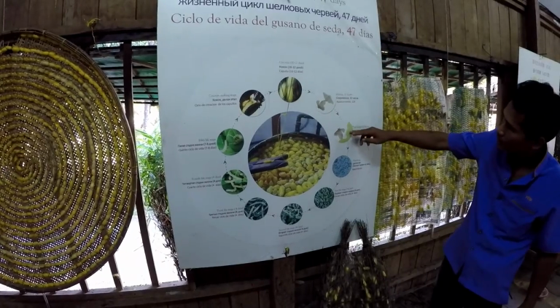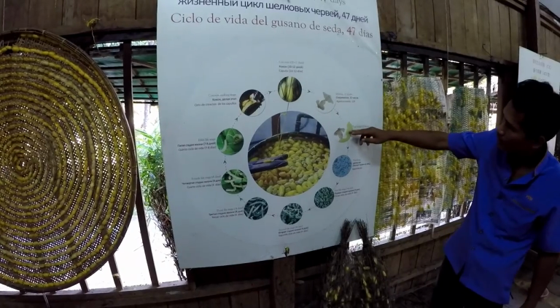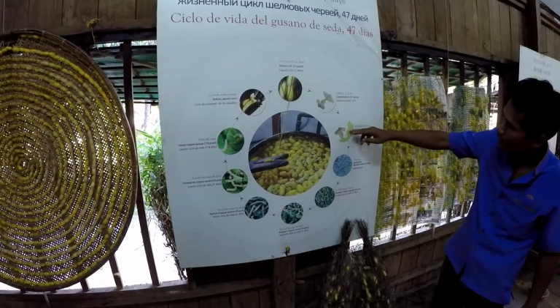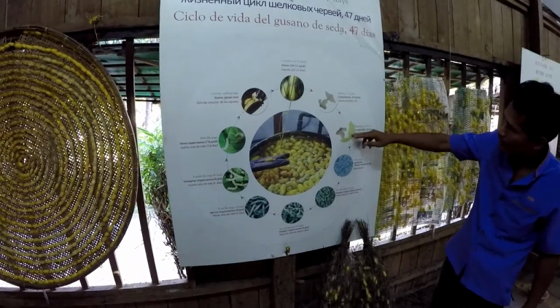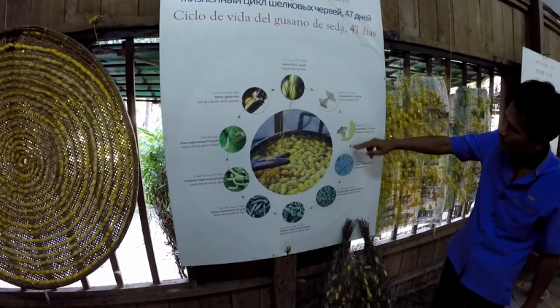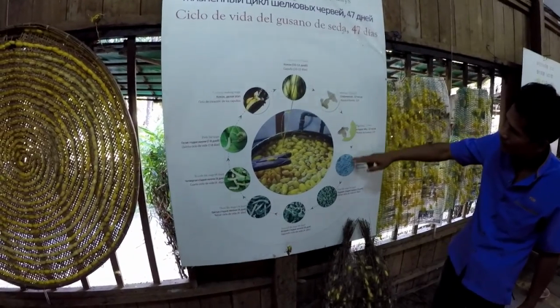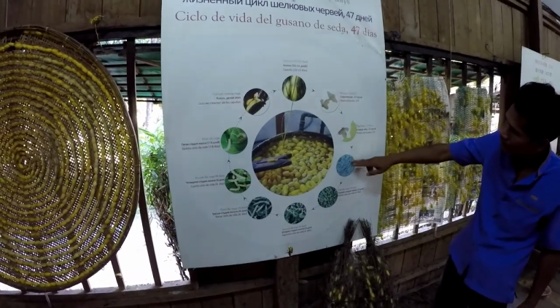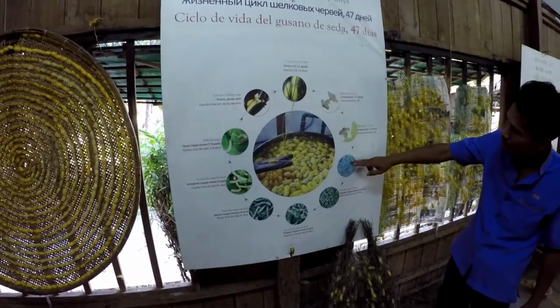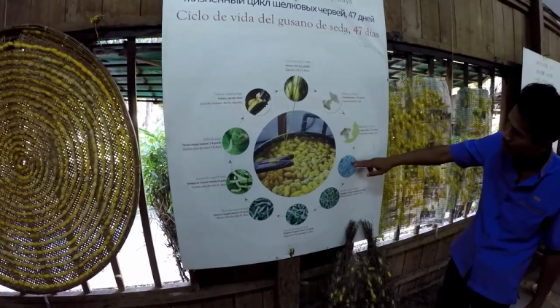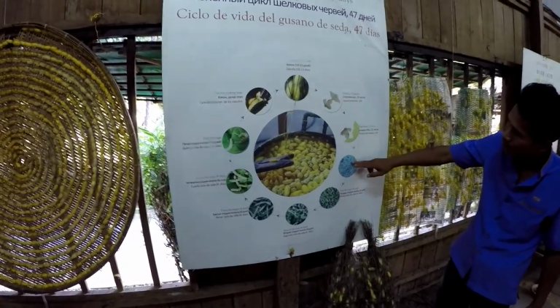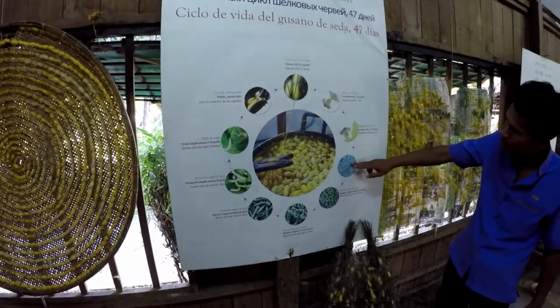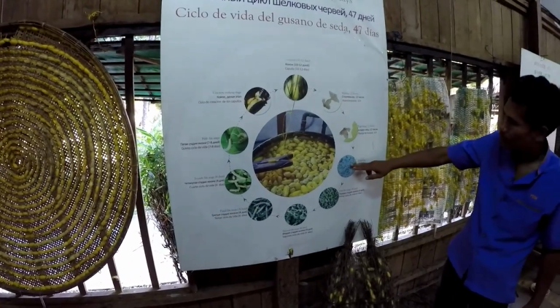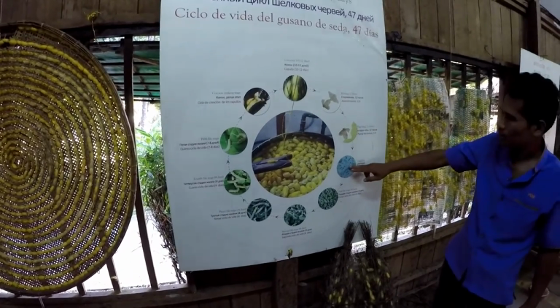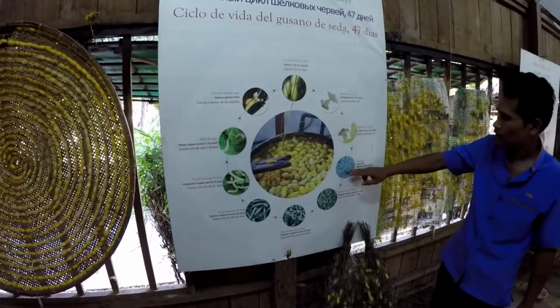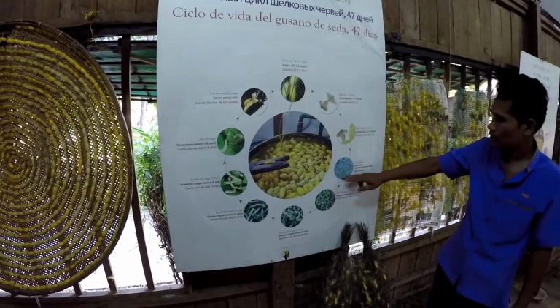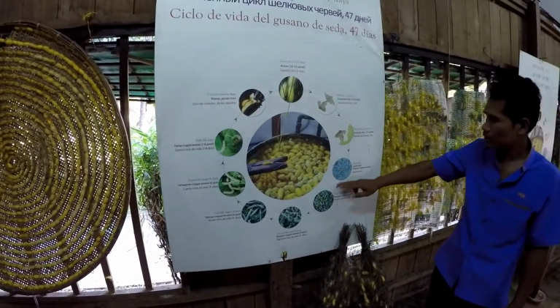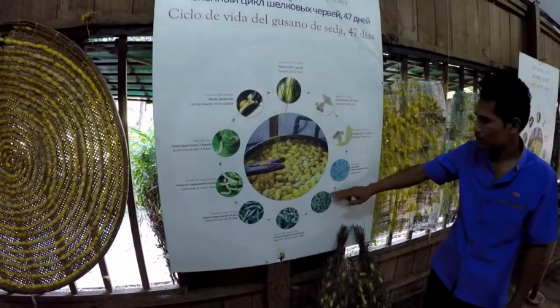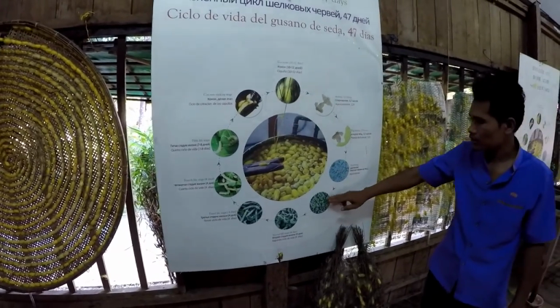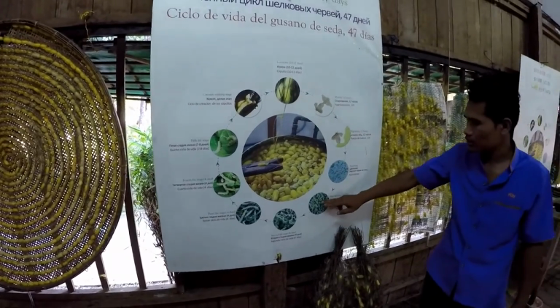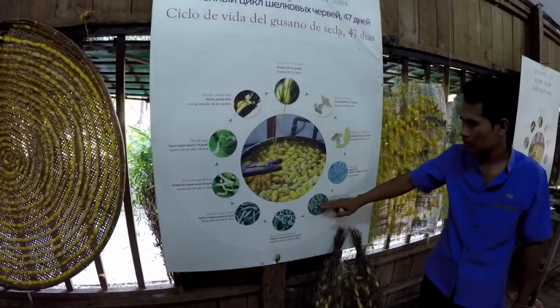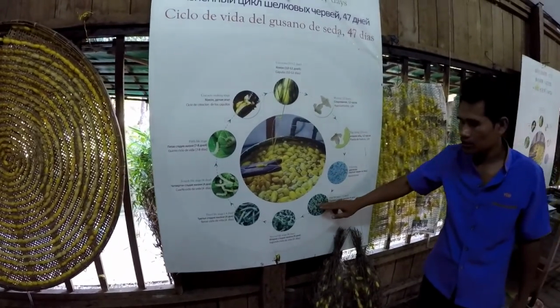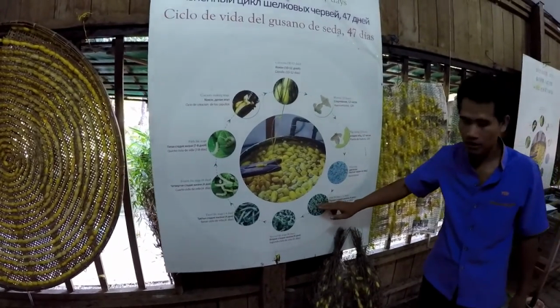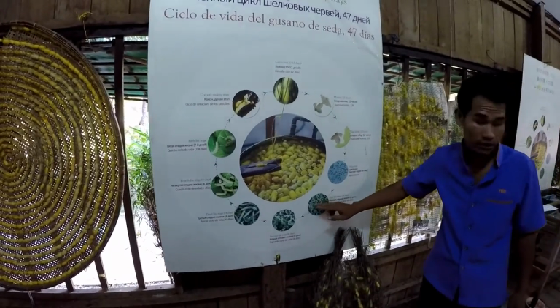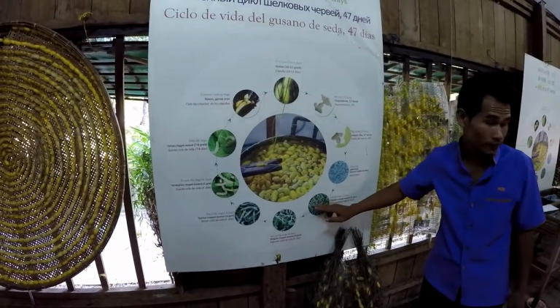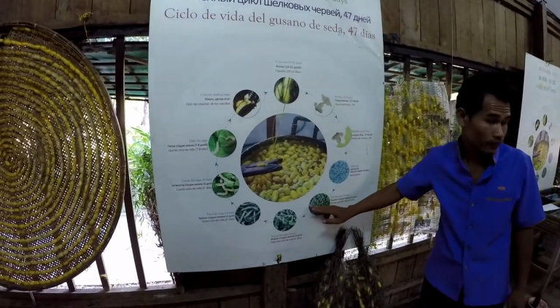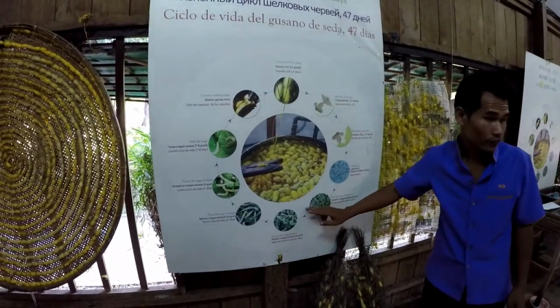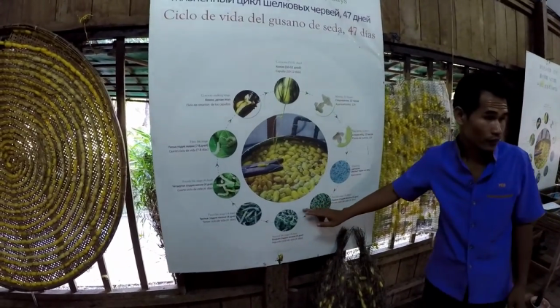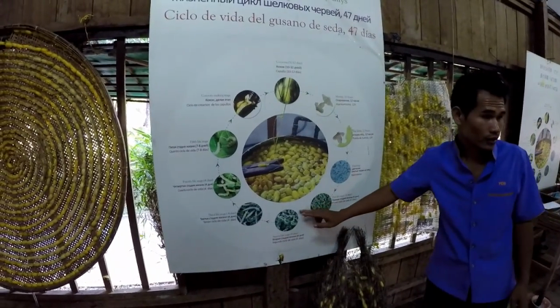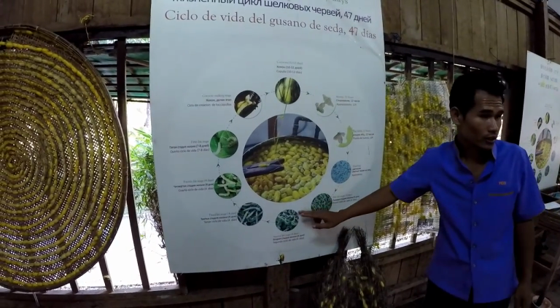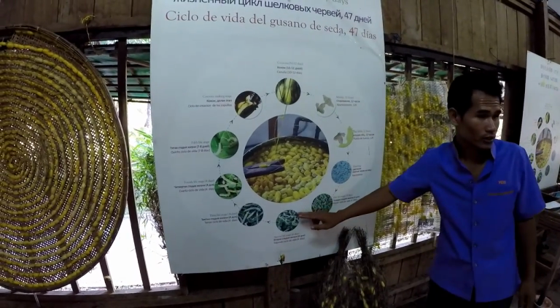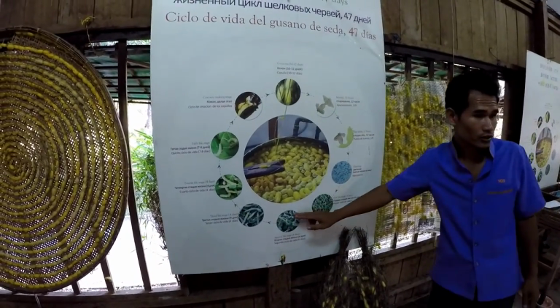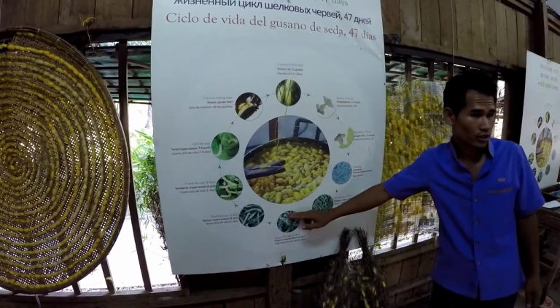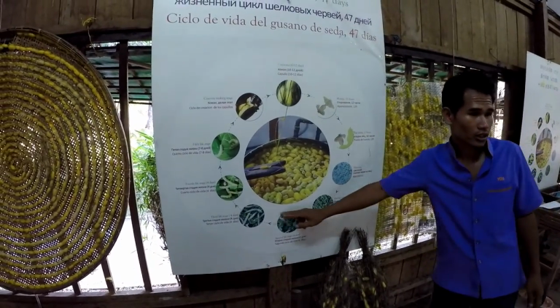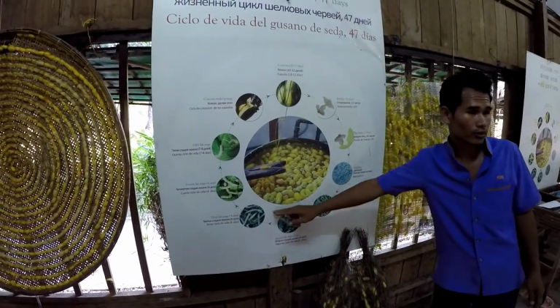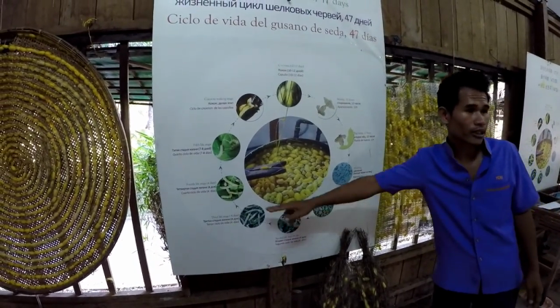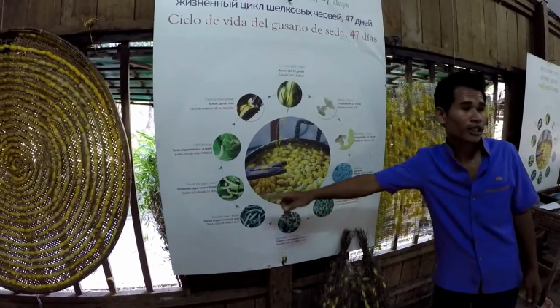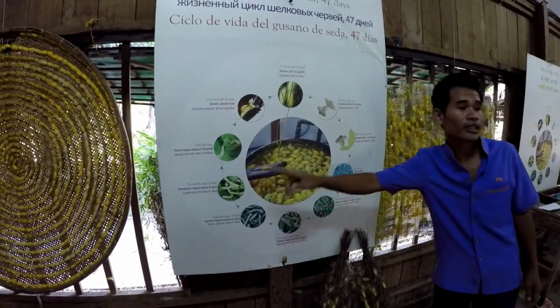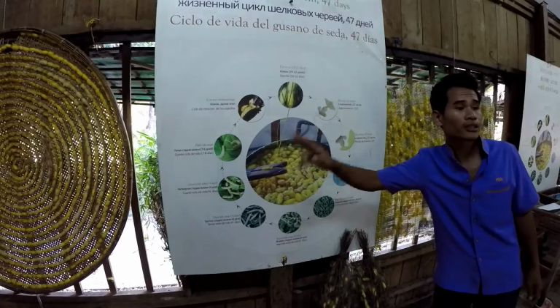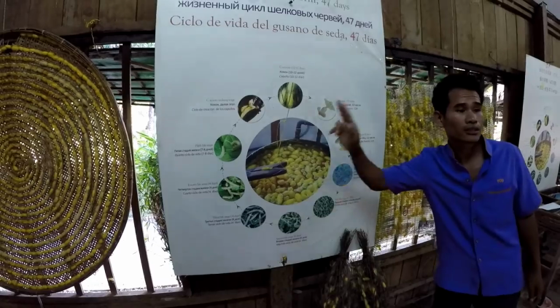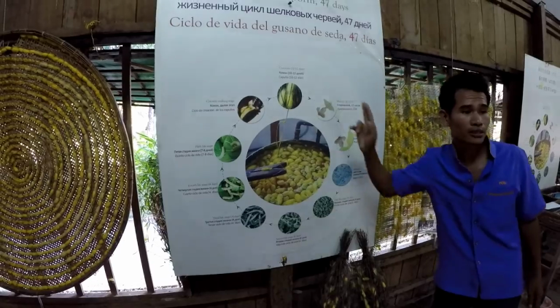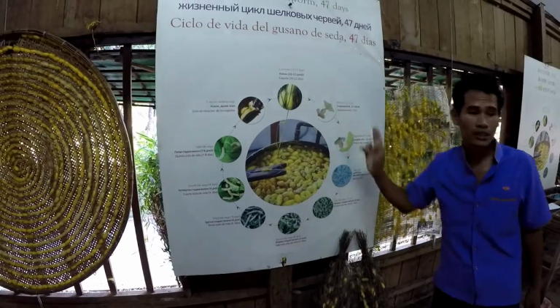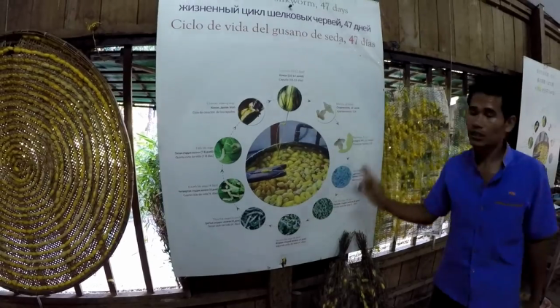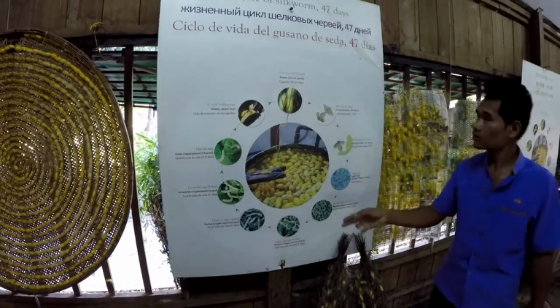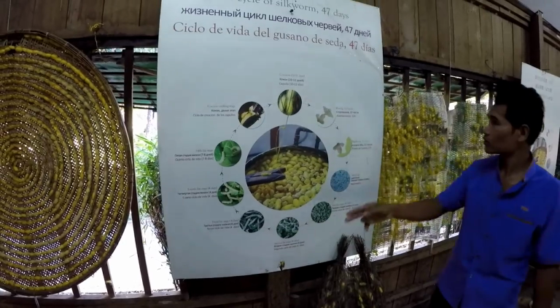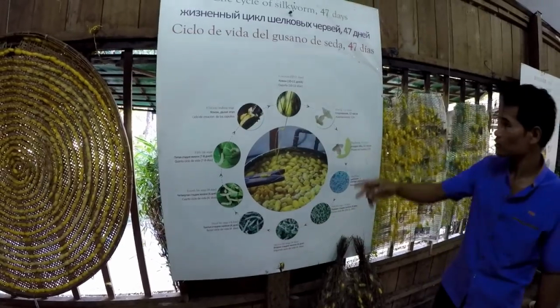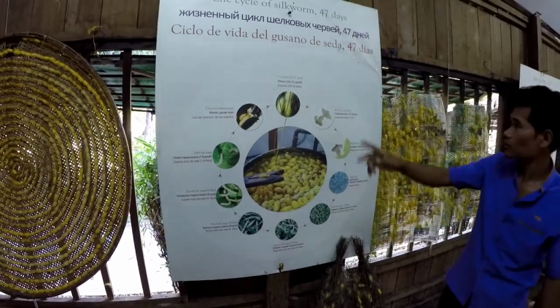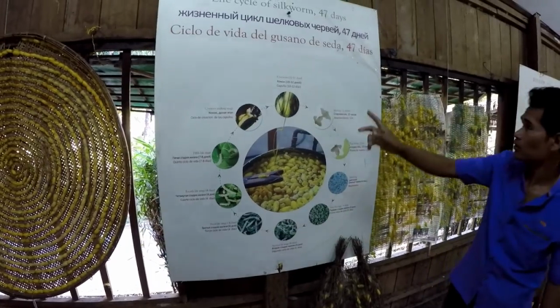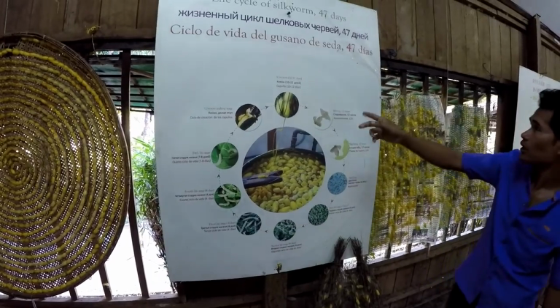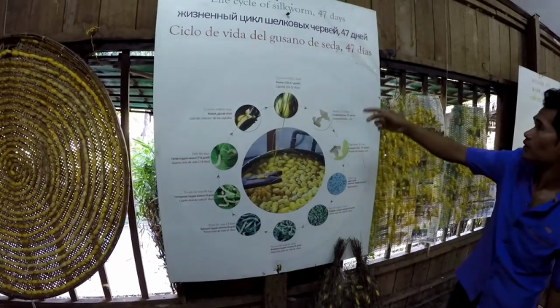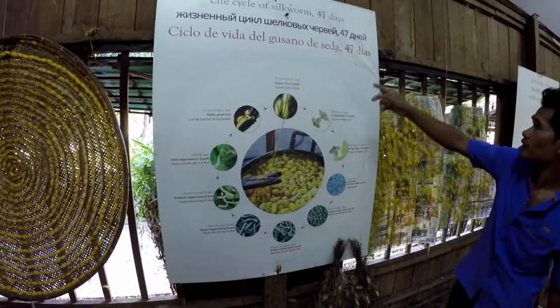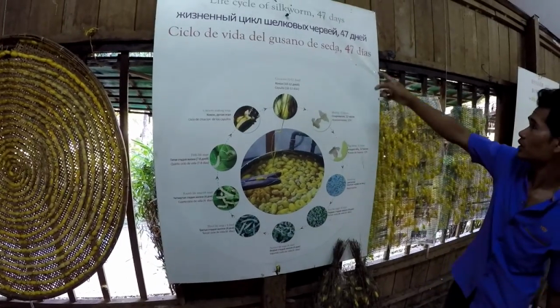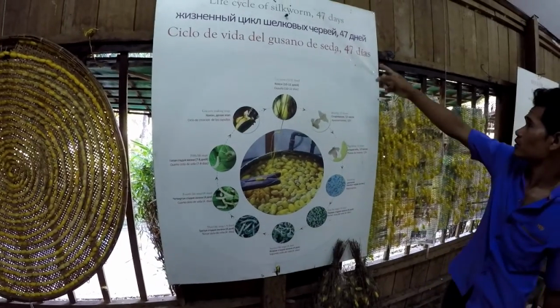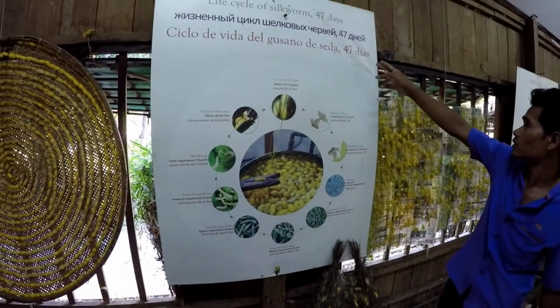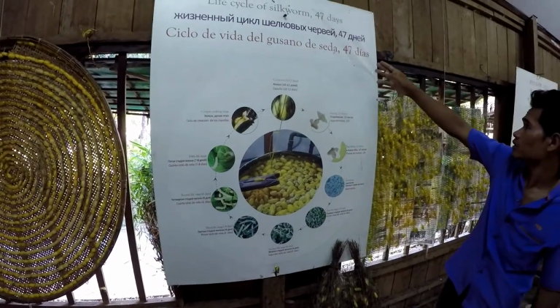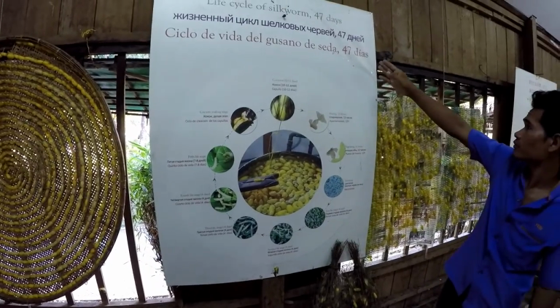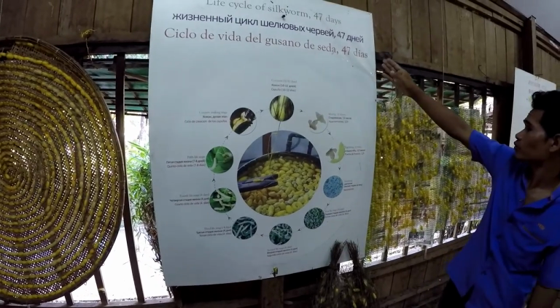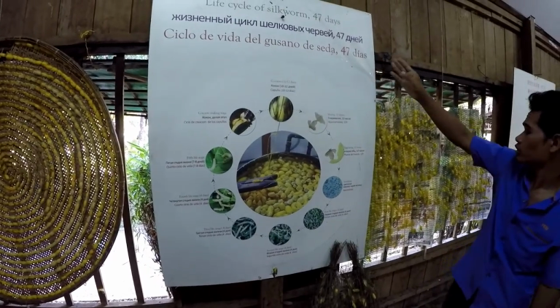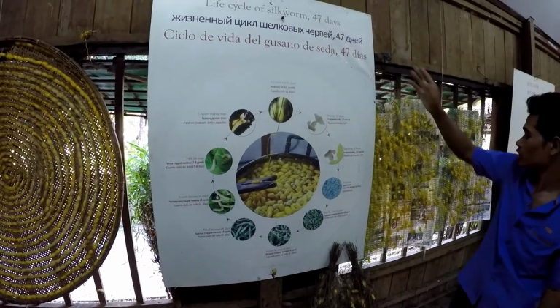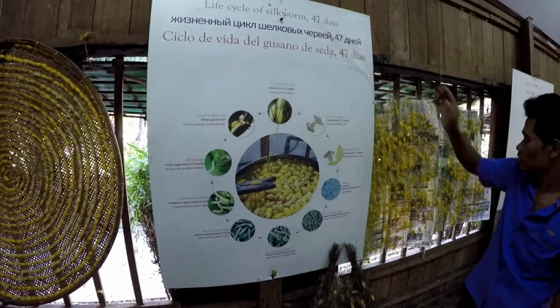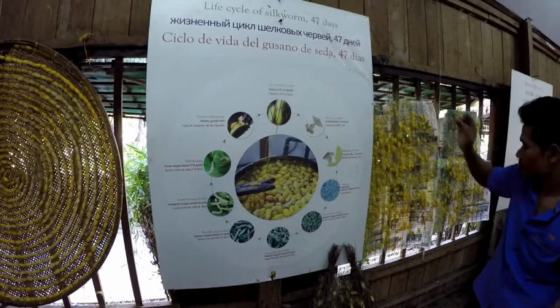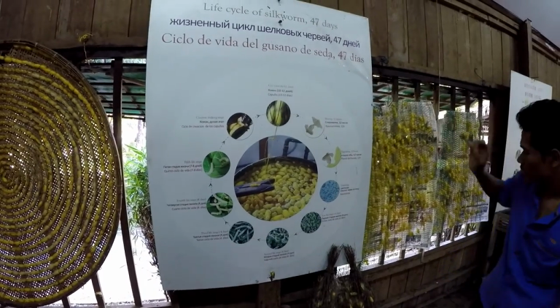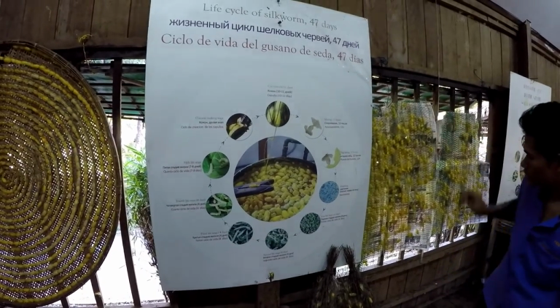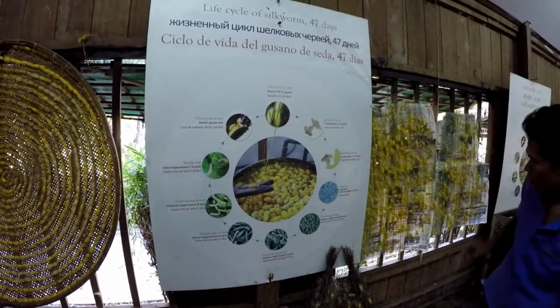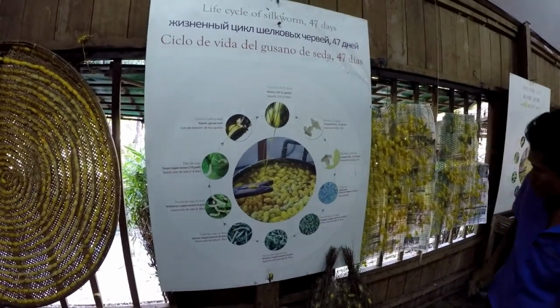After the eggs are laid, in about ten days the cycle starts over again. The whole life cycle is forty-seven days.